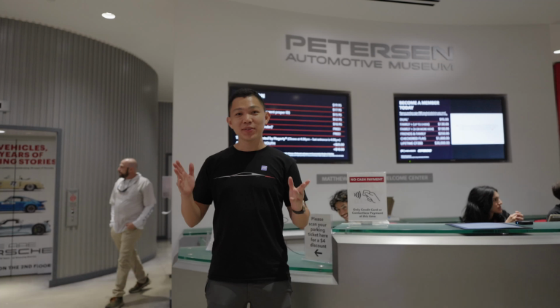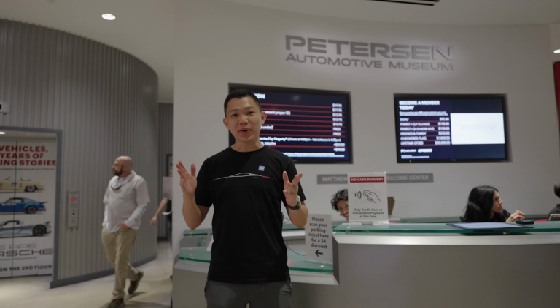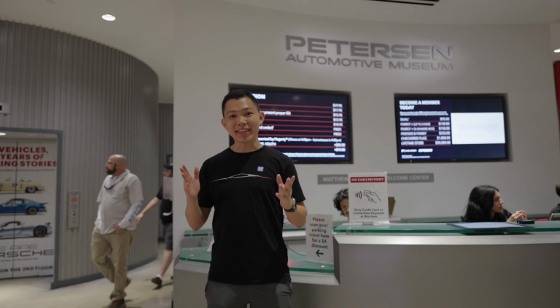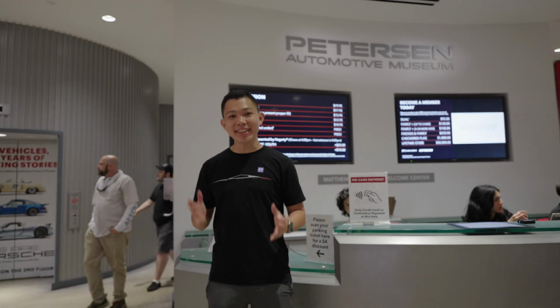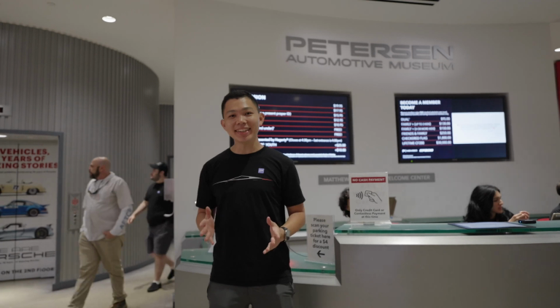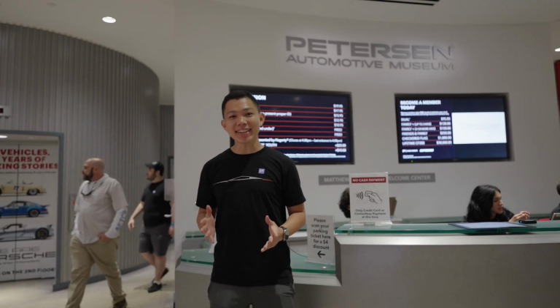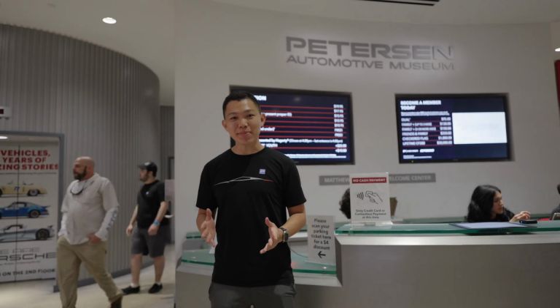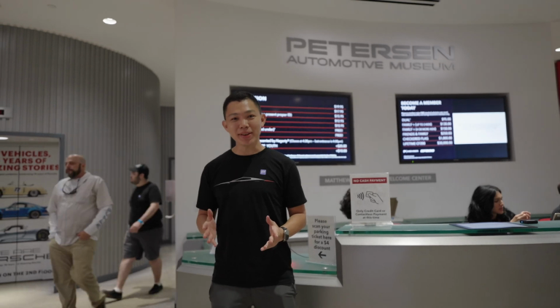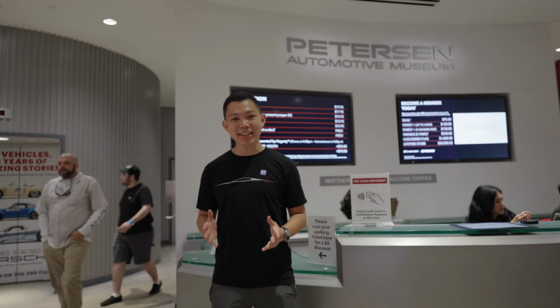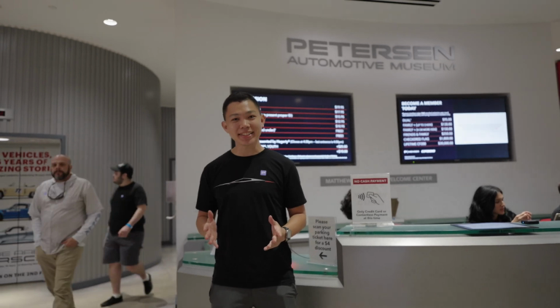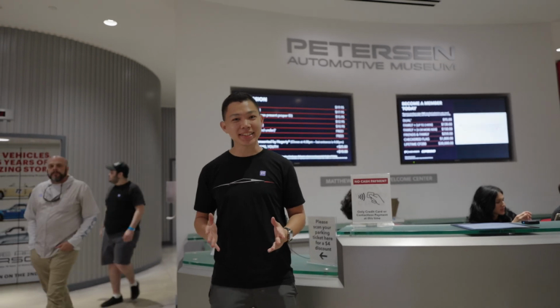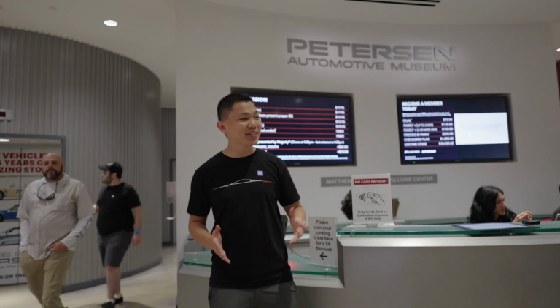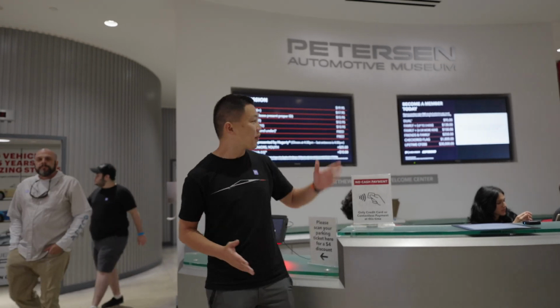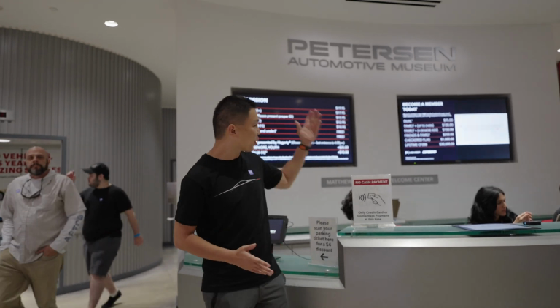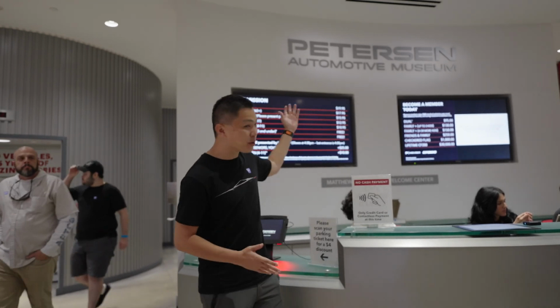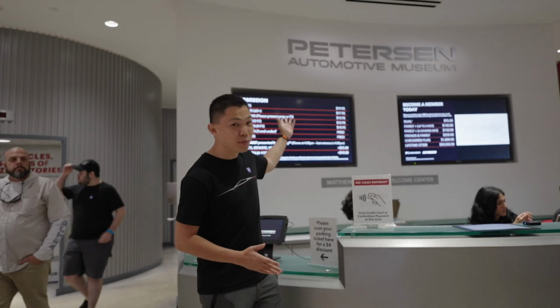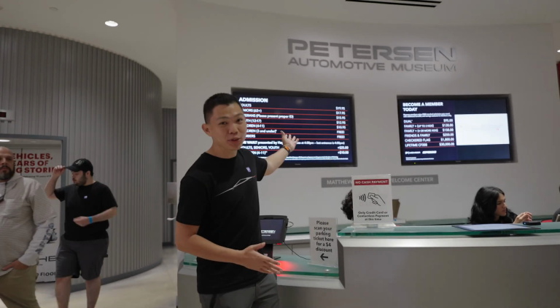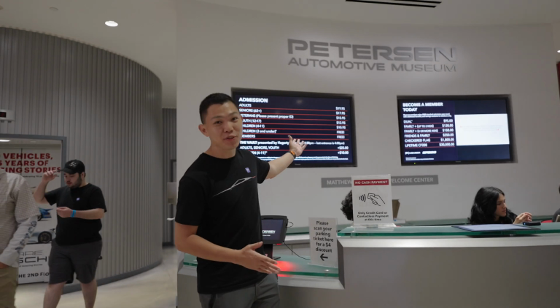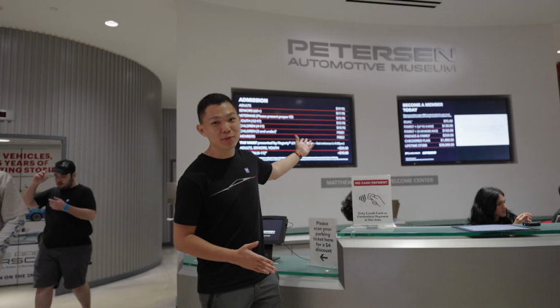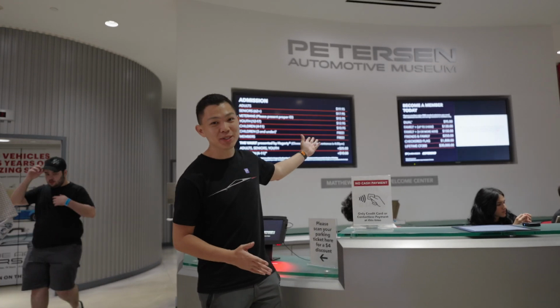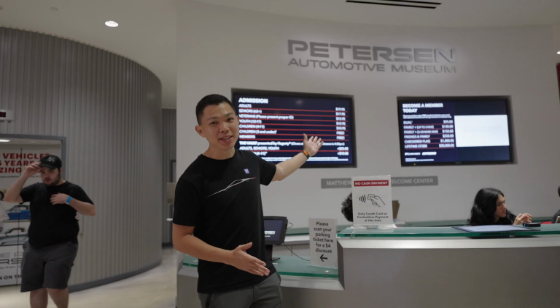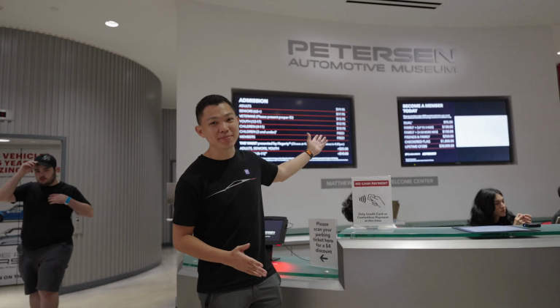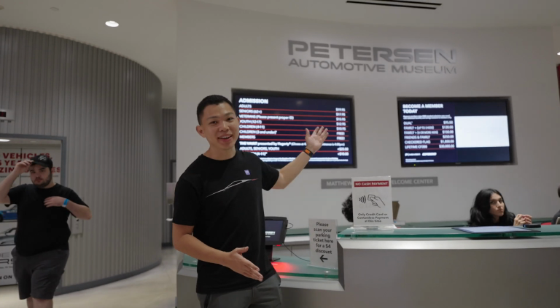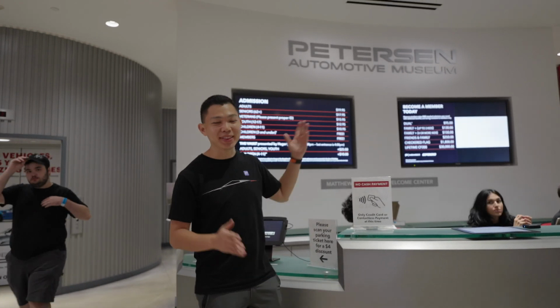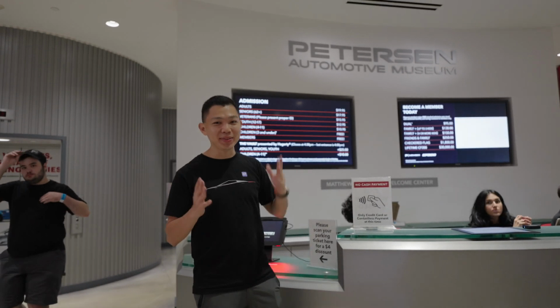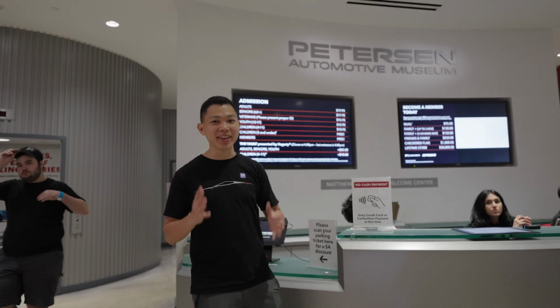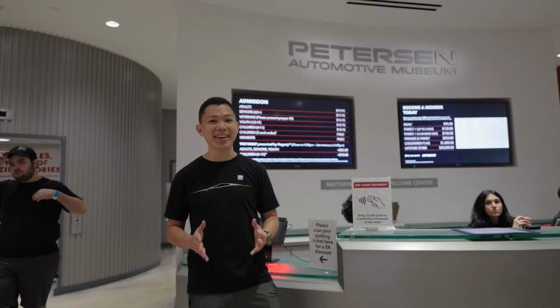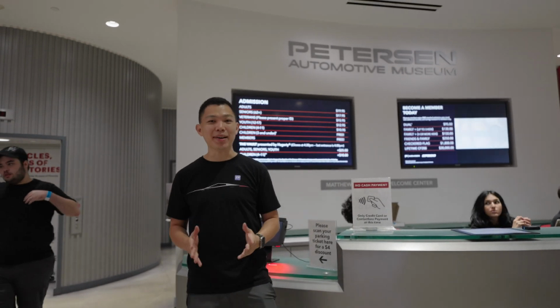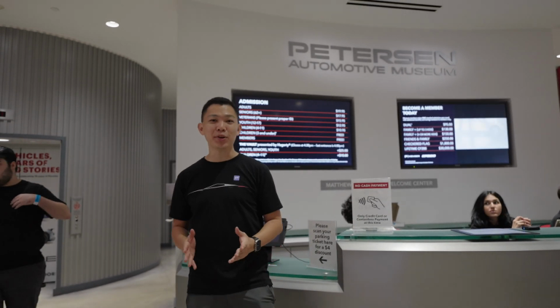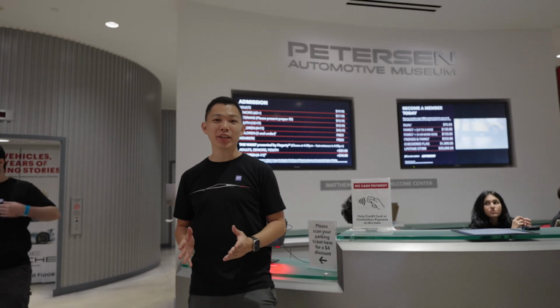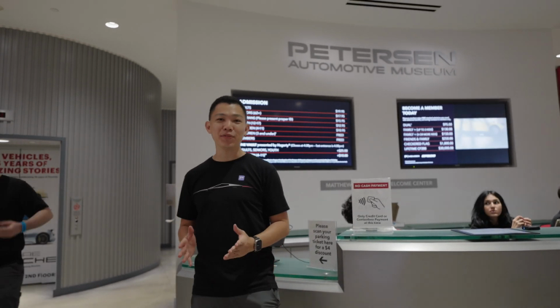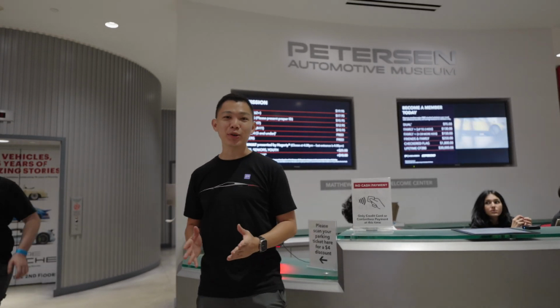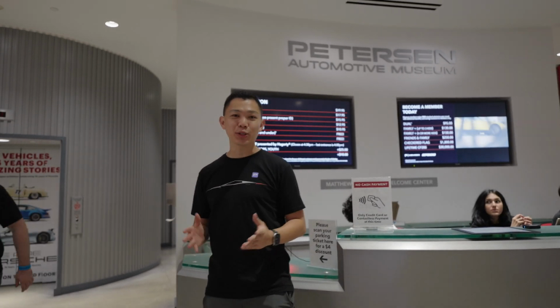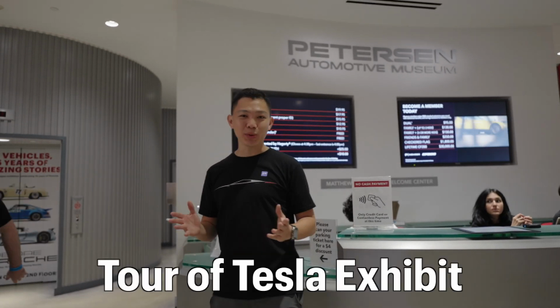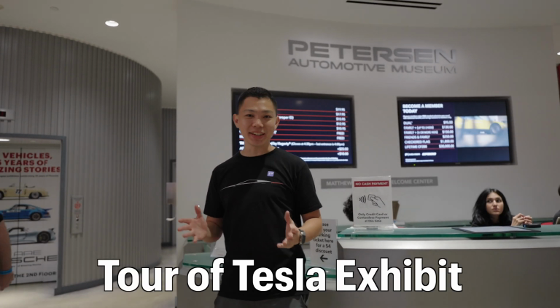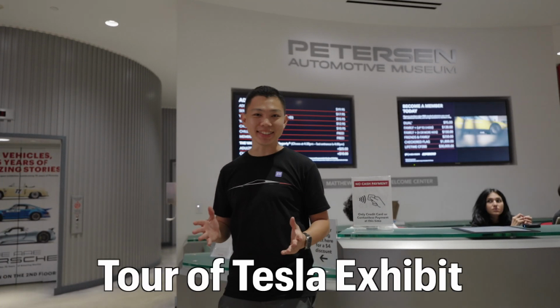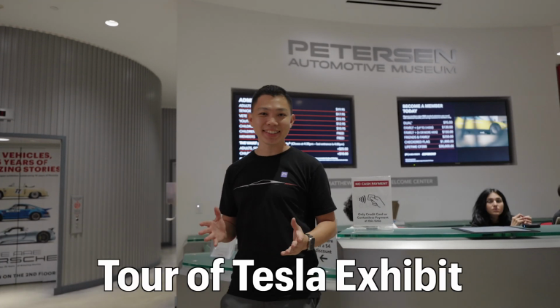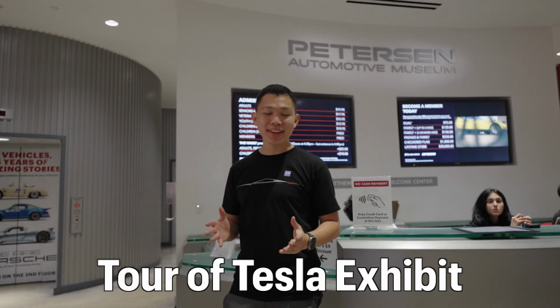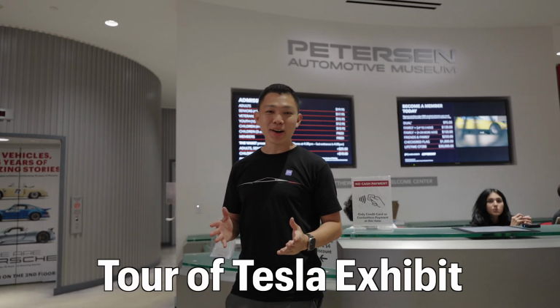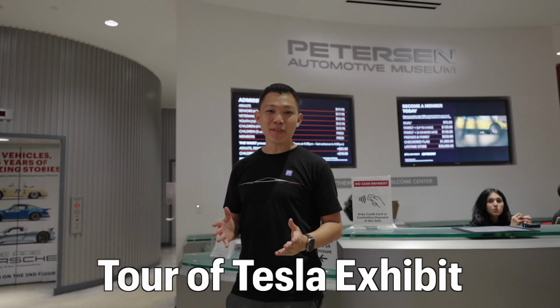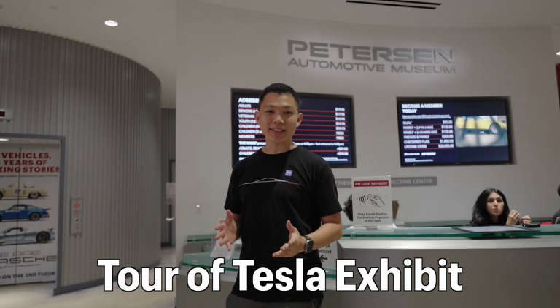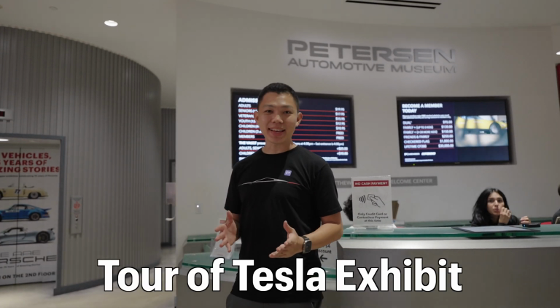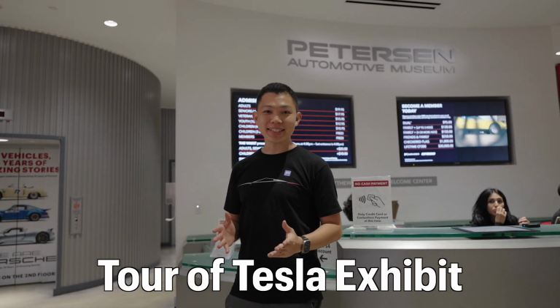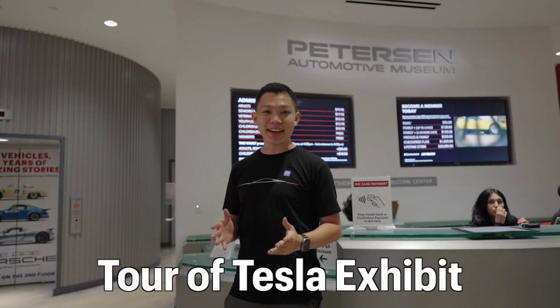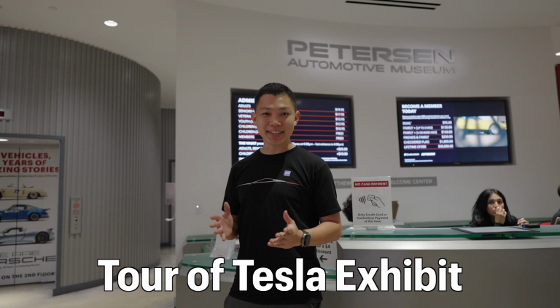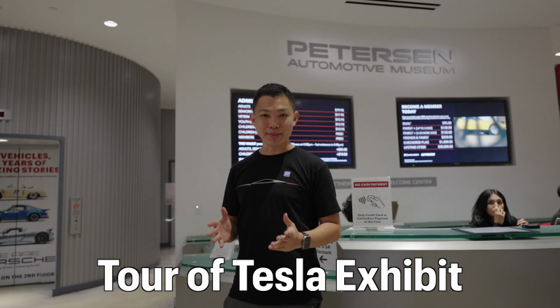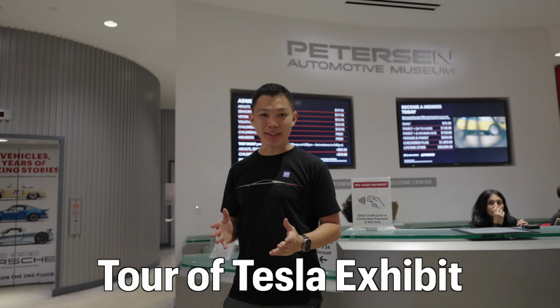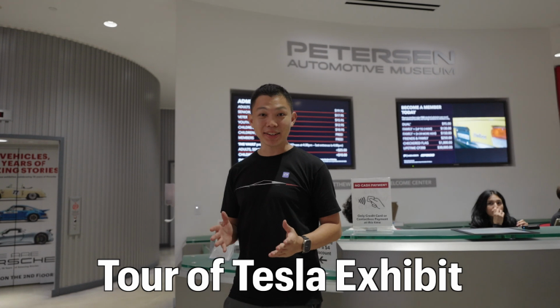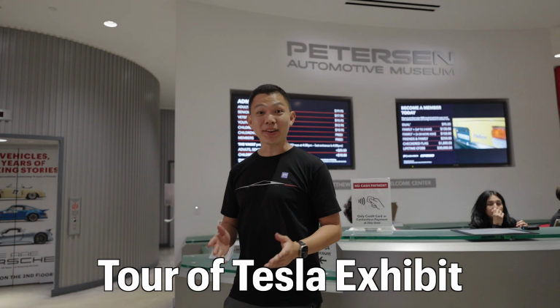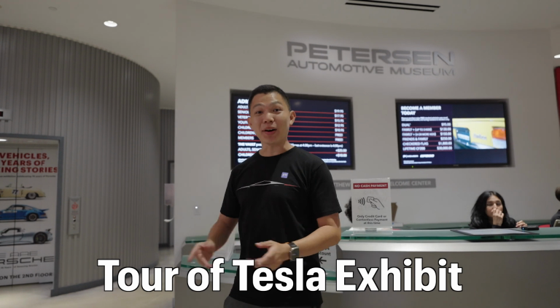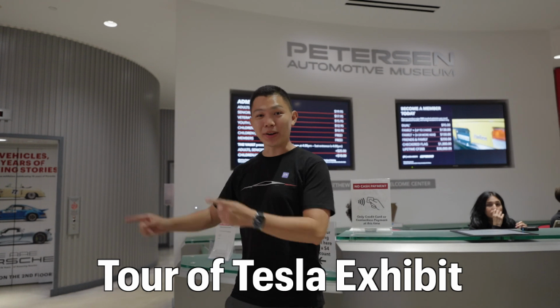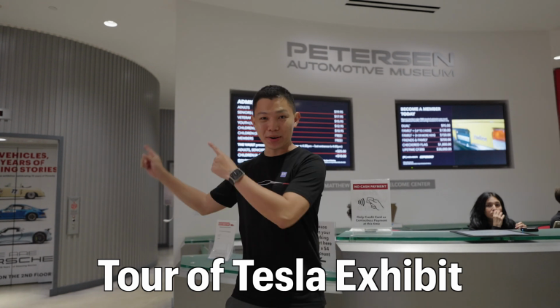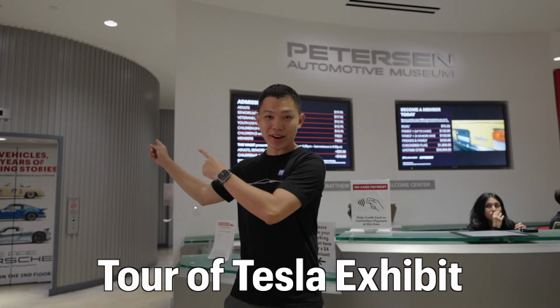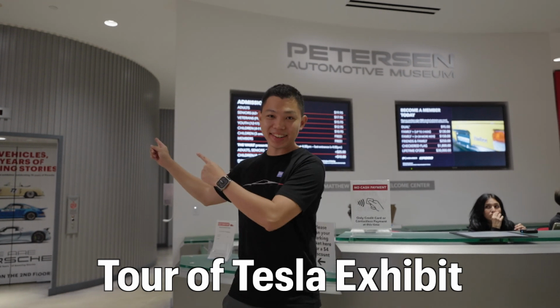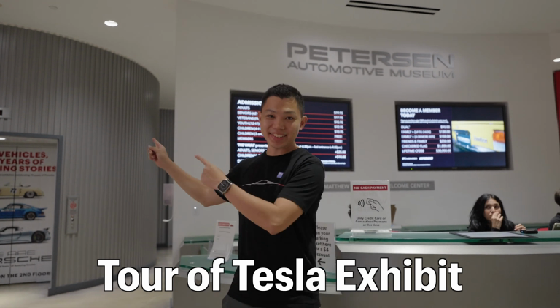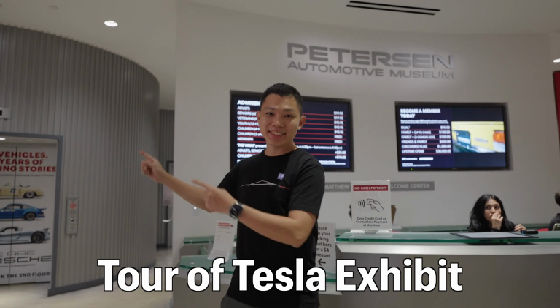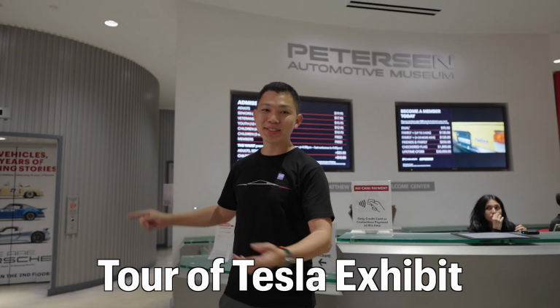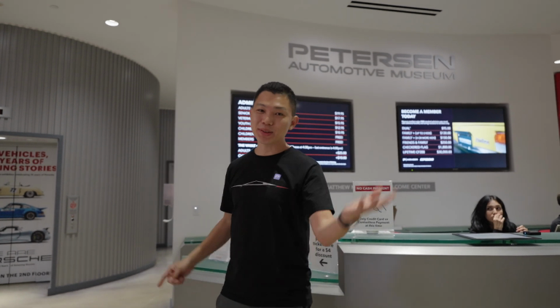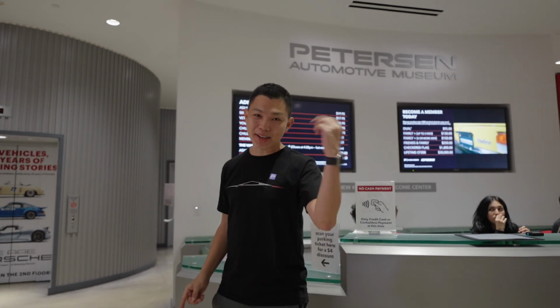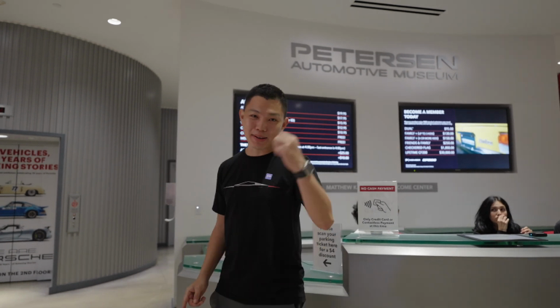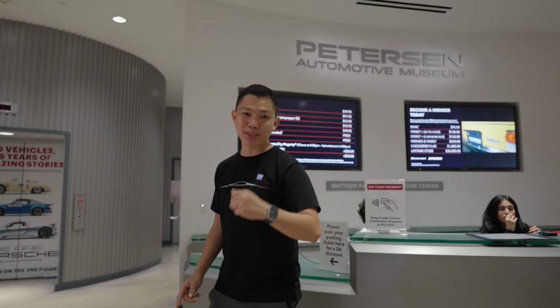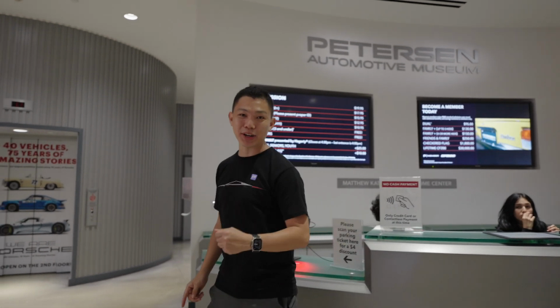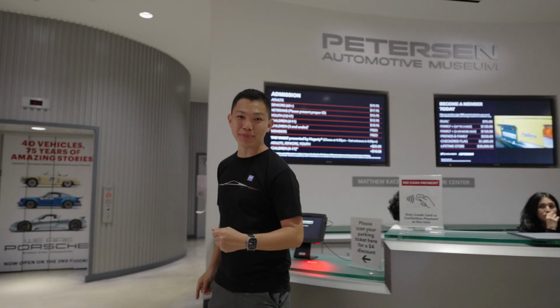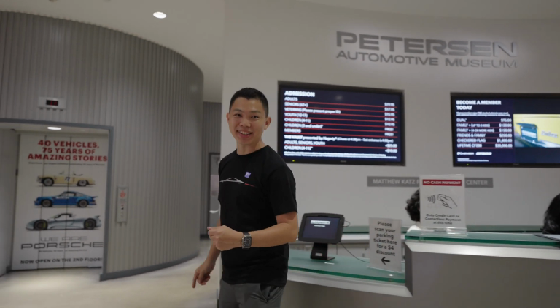We're here at the Peterson Automotive Museum and today I'm going to give you a tour of the Tesla exhibit. Come join me on this ride.